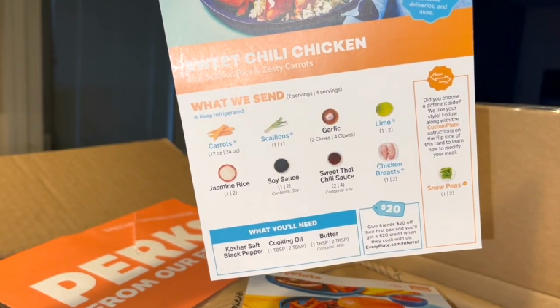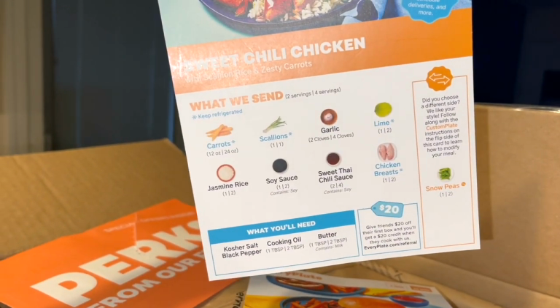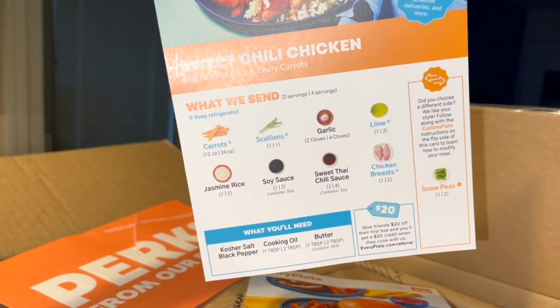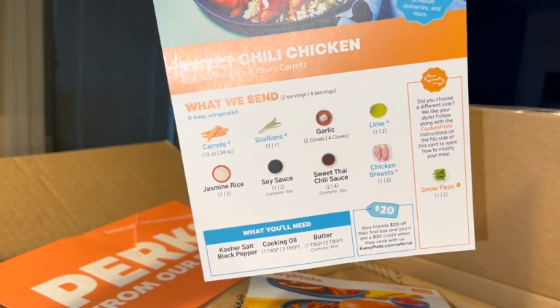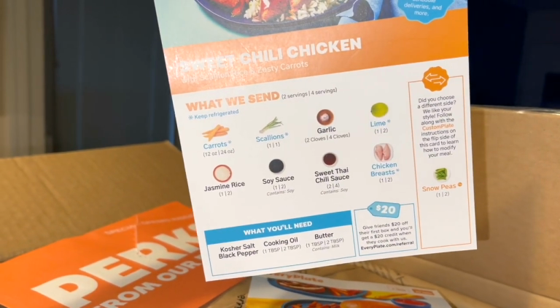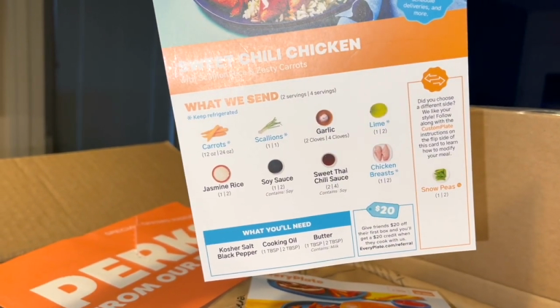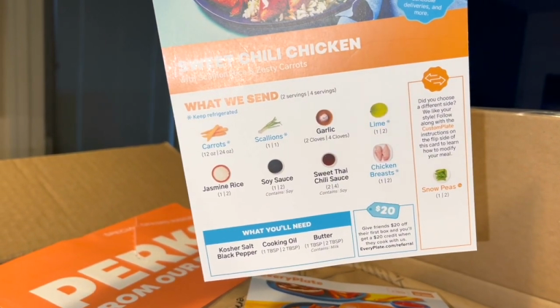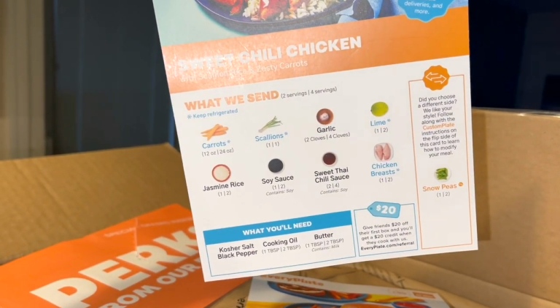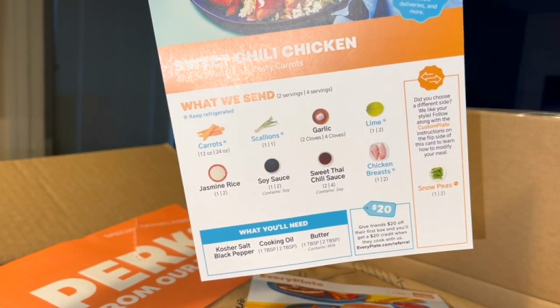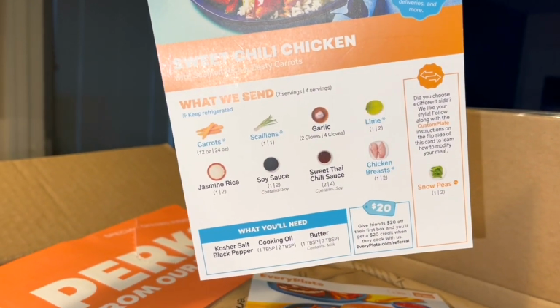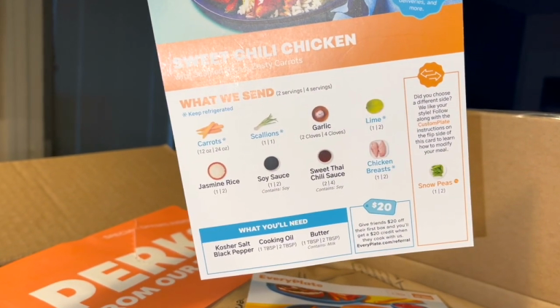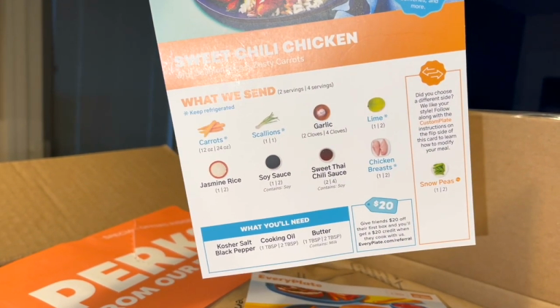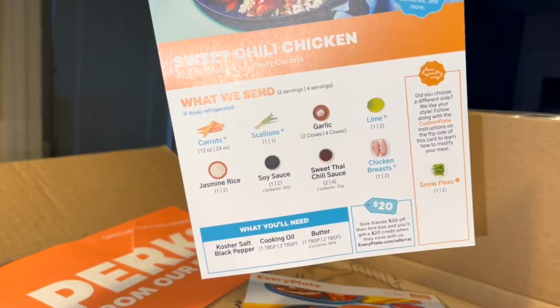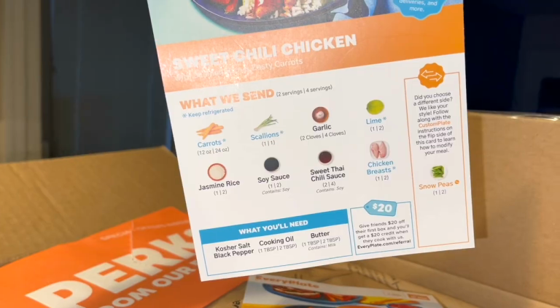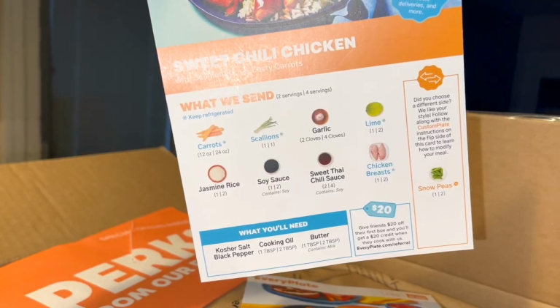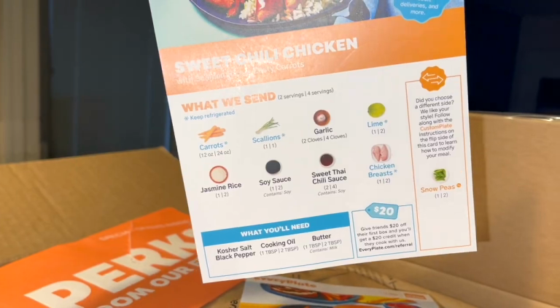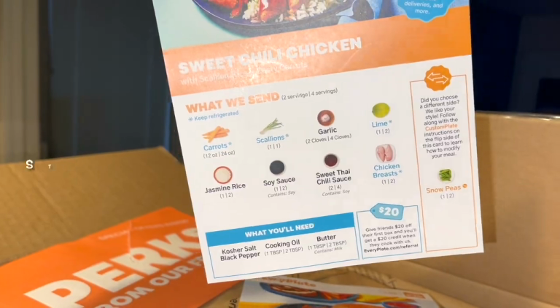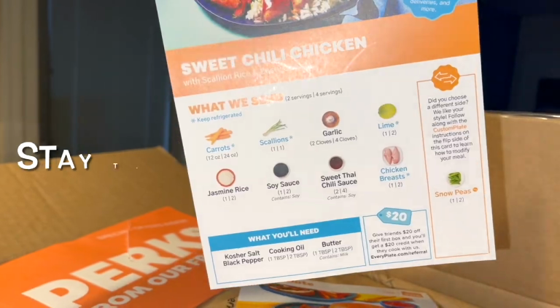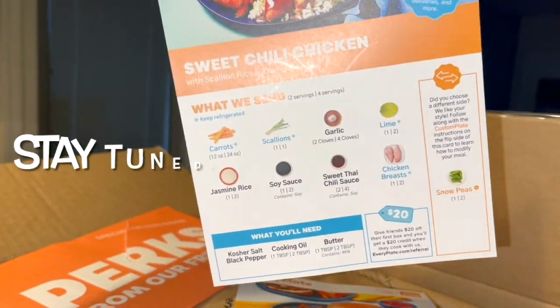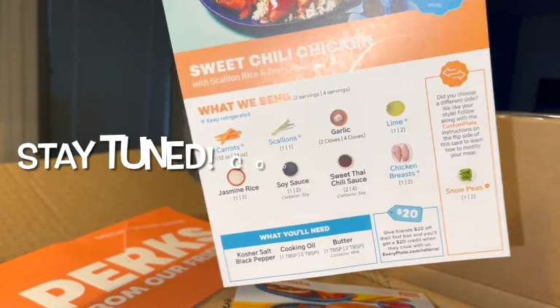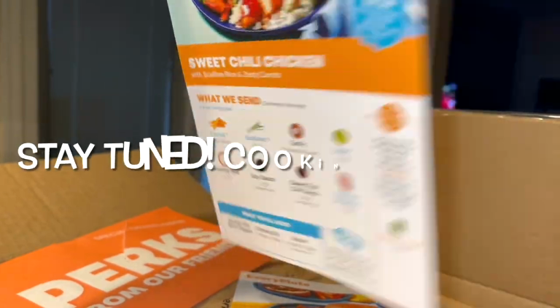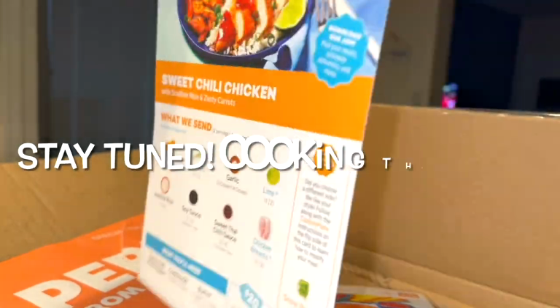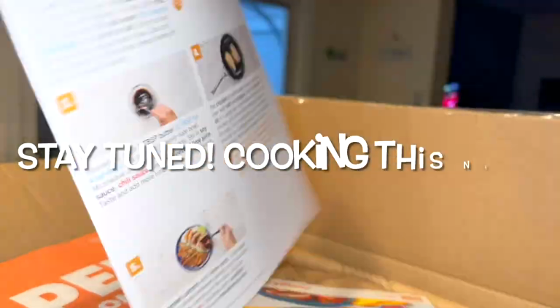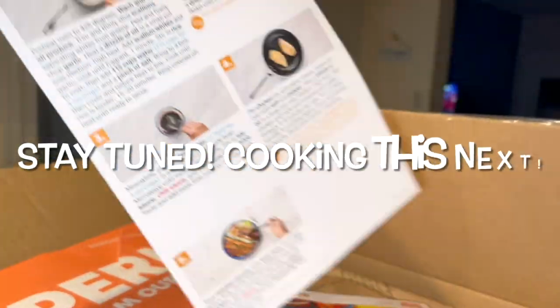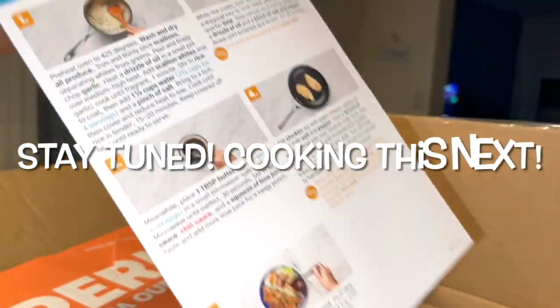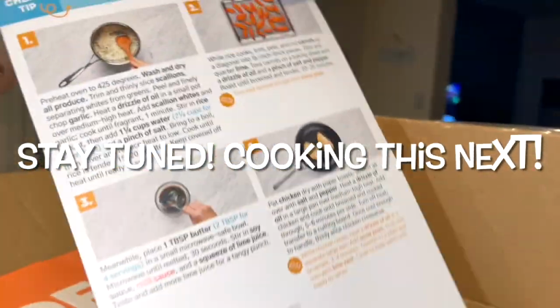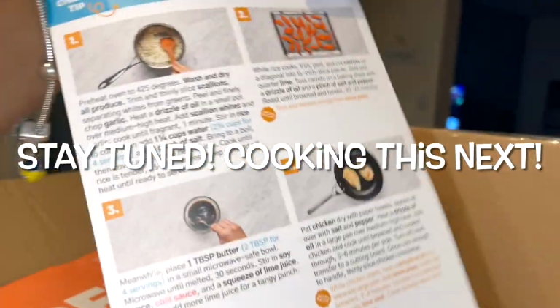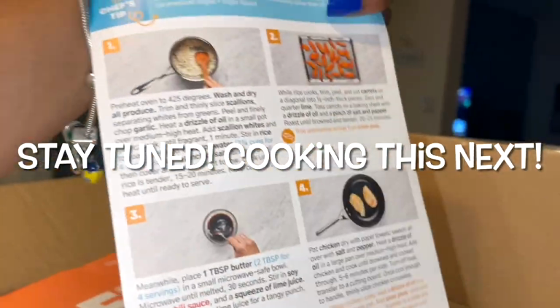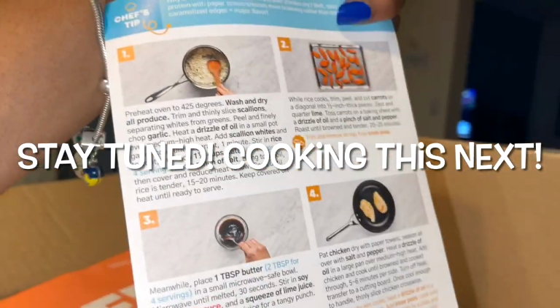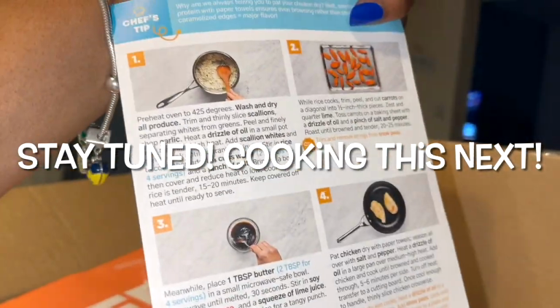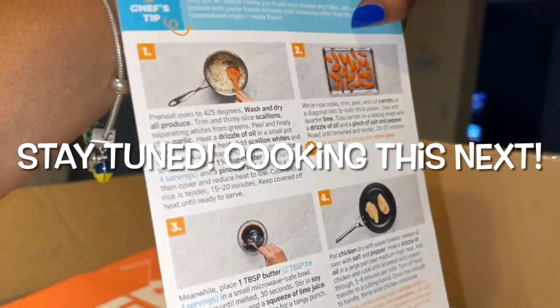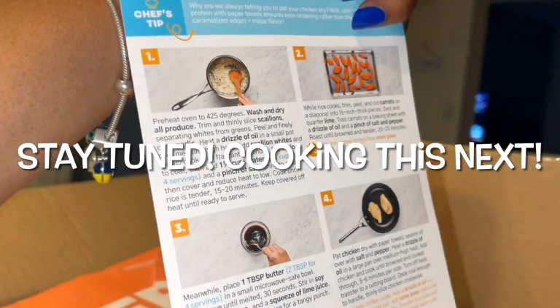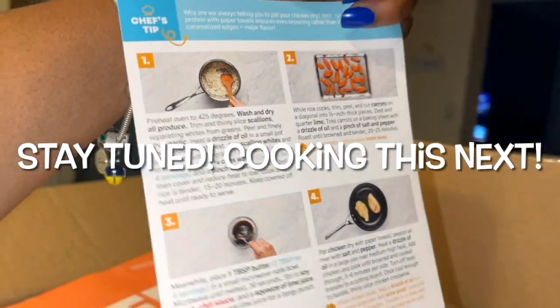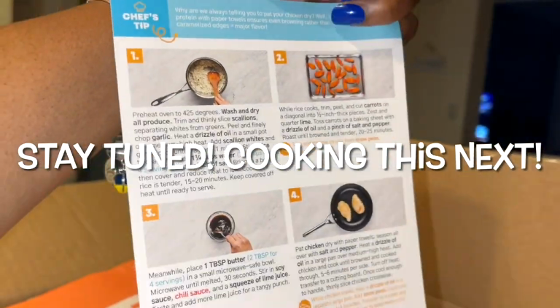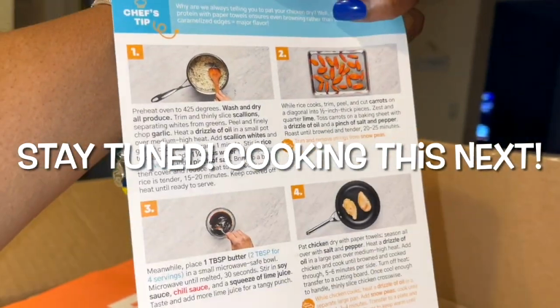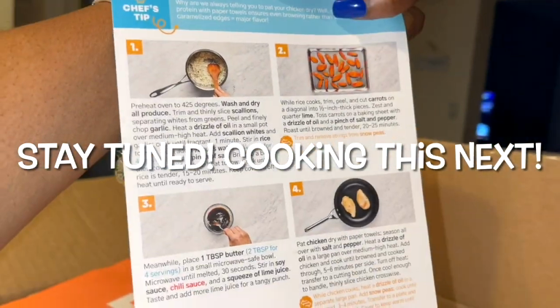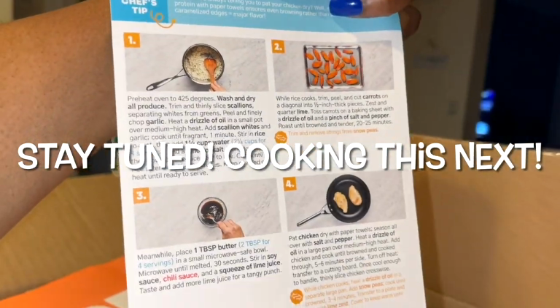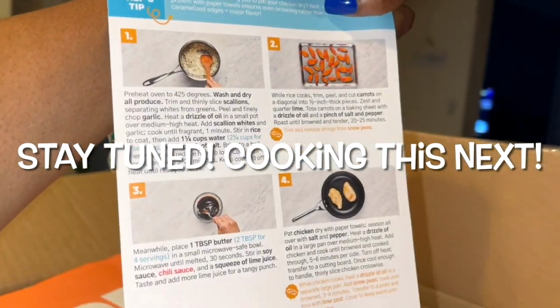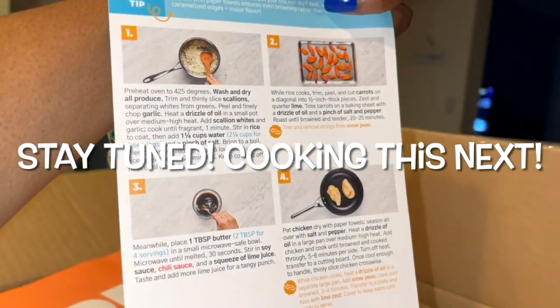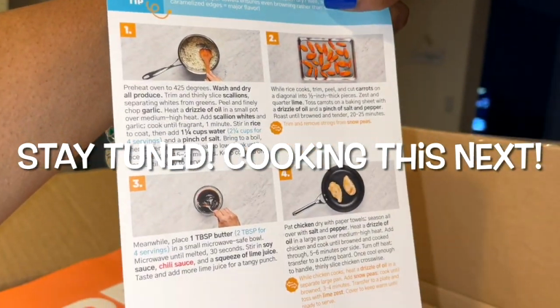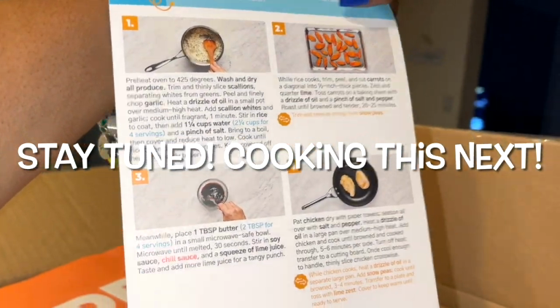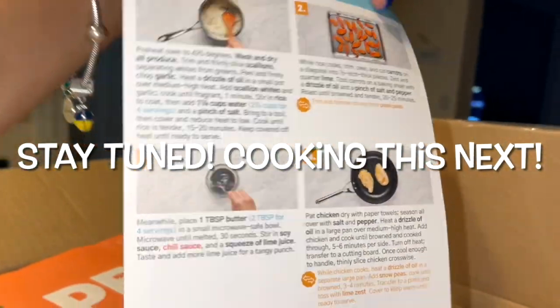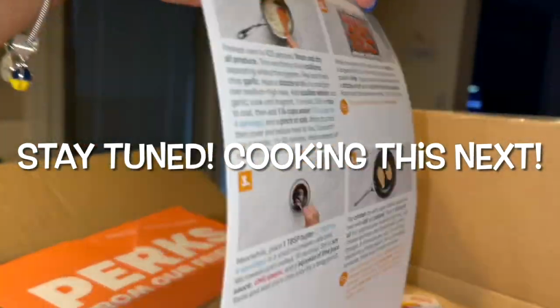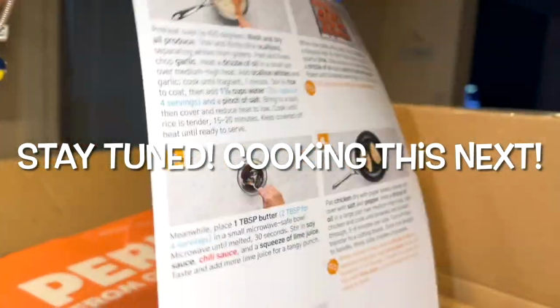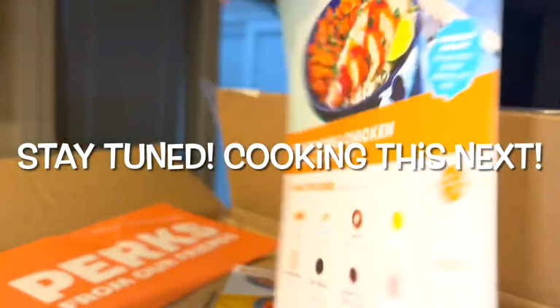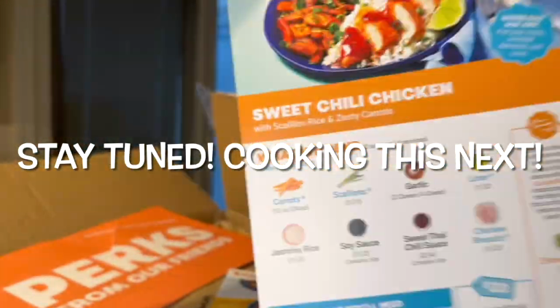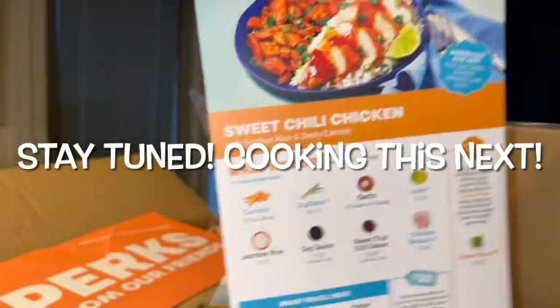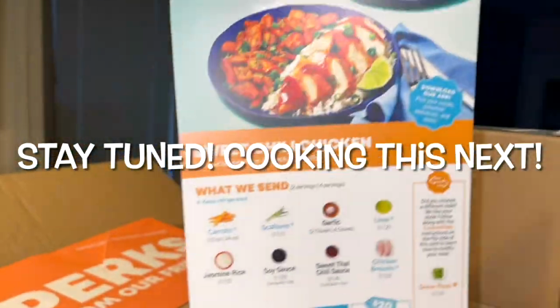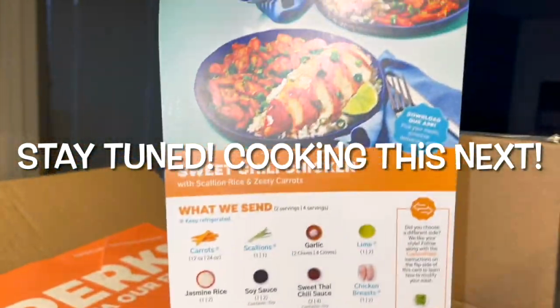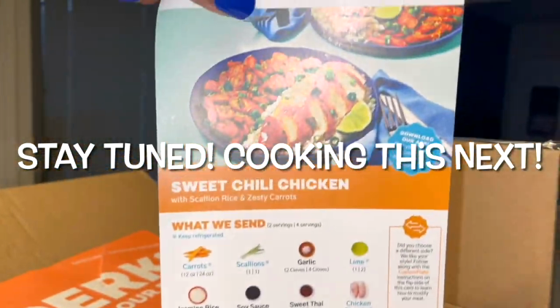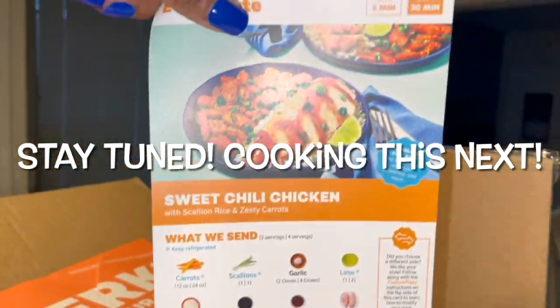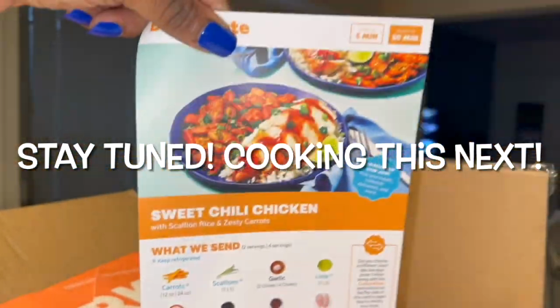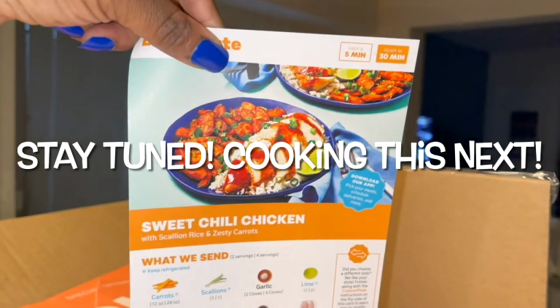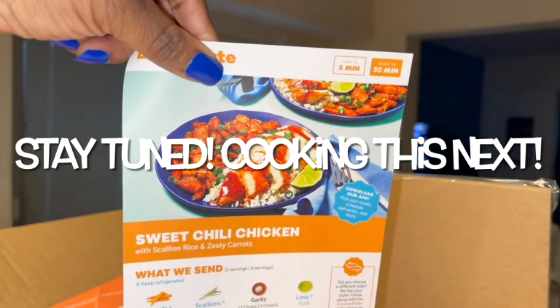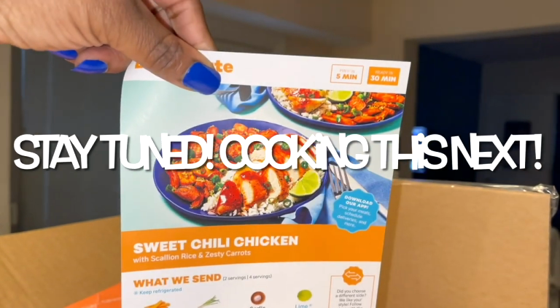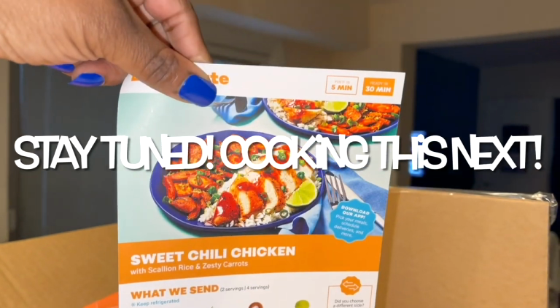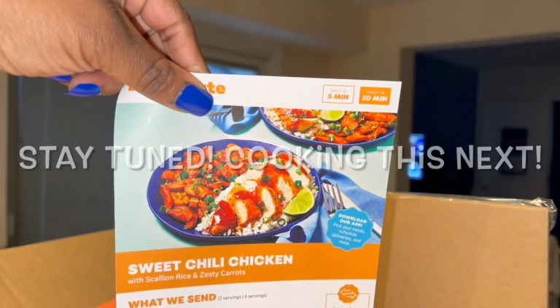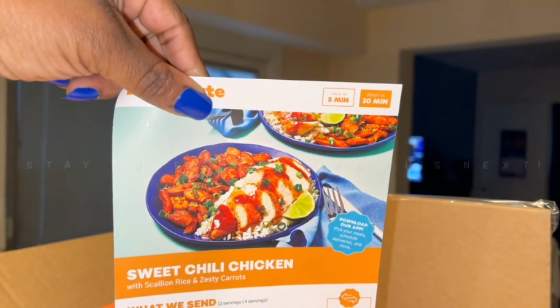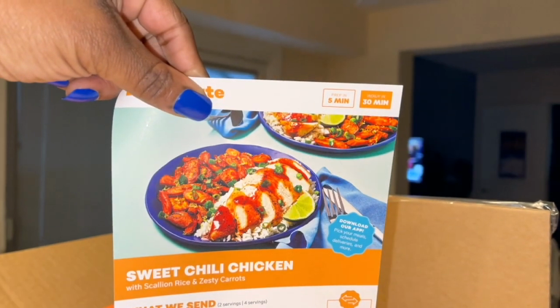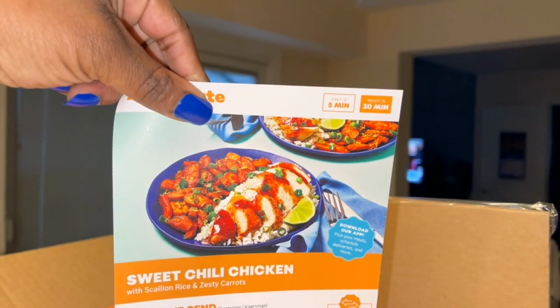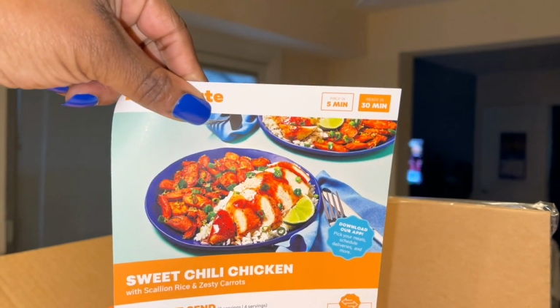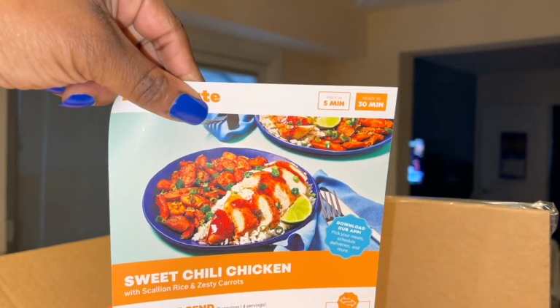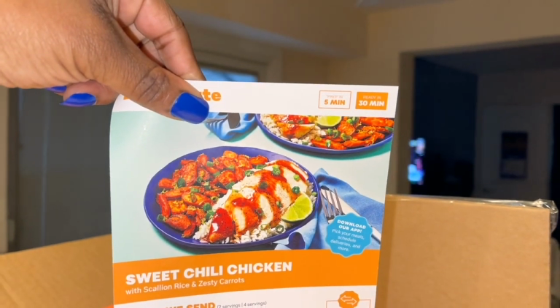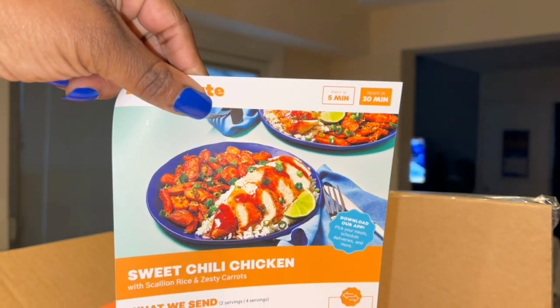Carrots, scallions, lime, chicken — okay, that looks good. Prep in 5, ready in 30. Perfect.